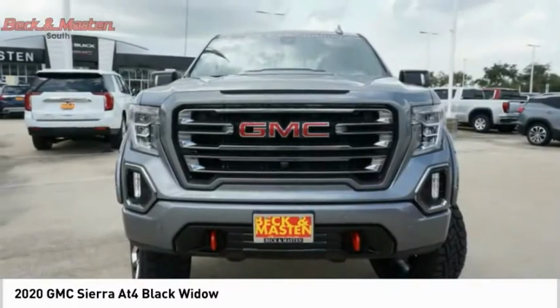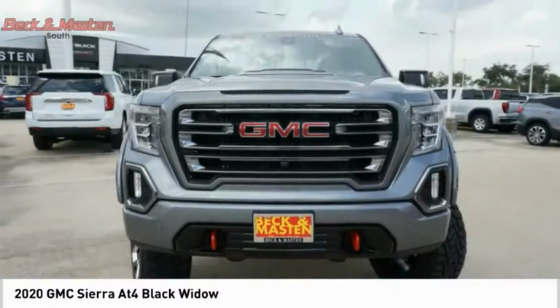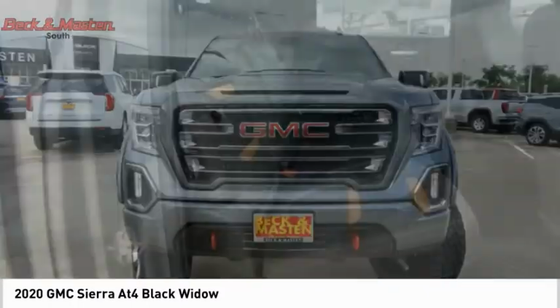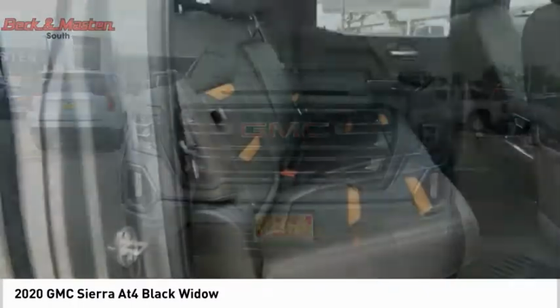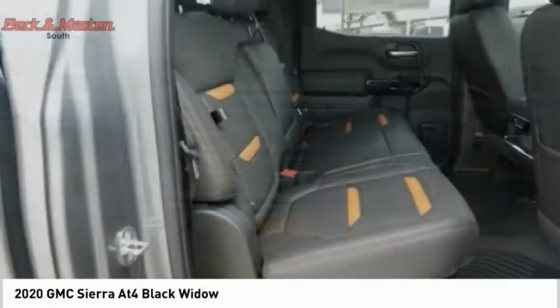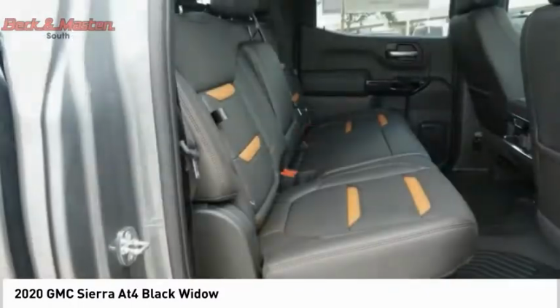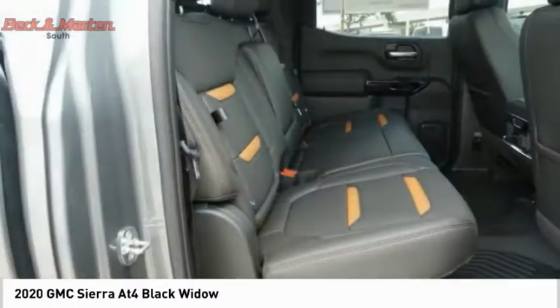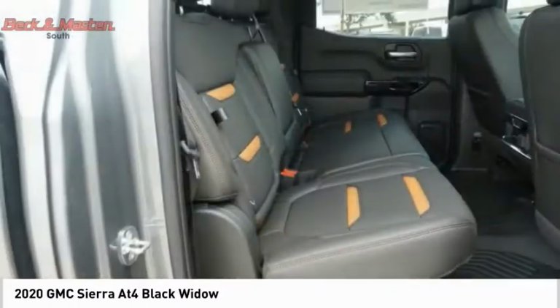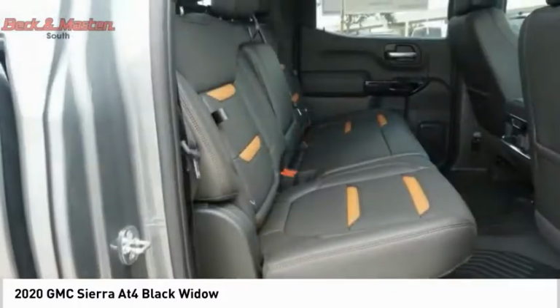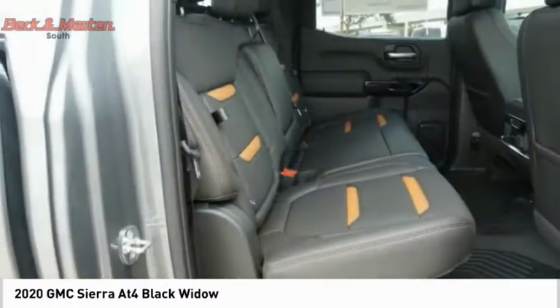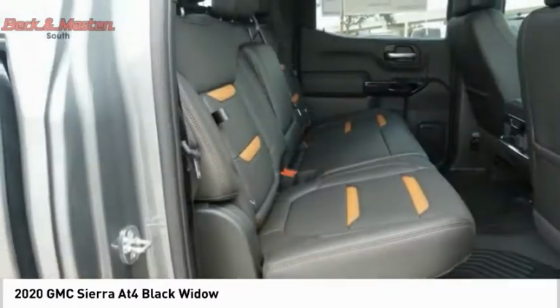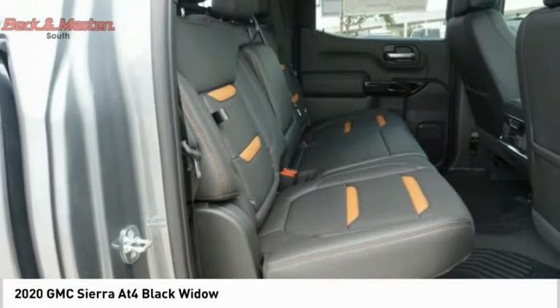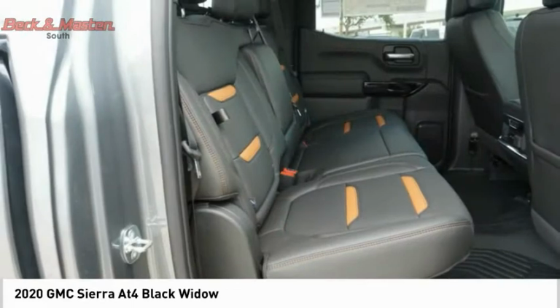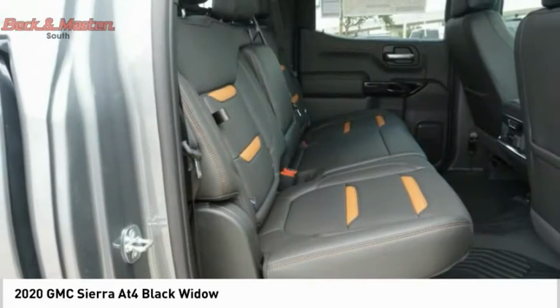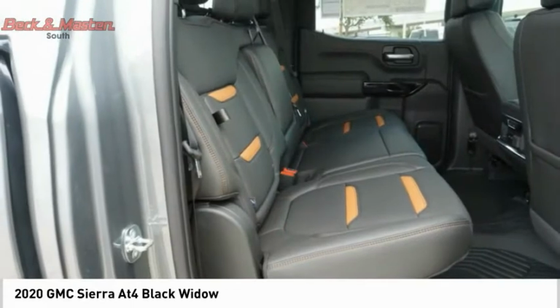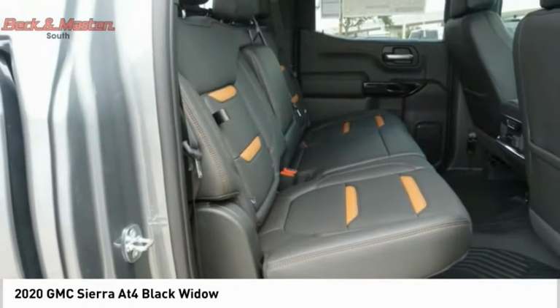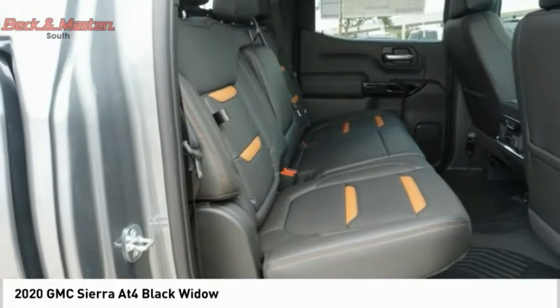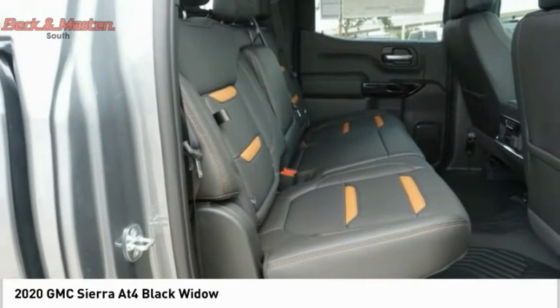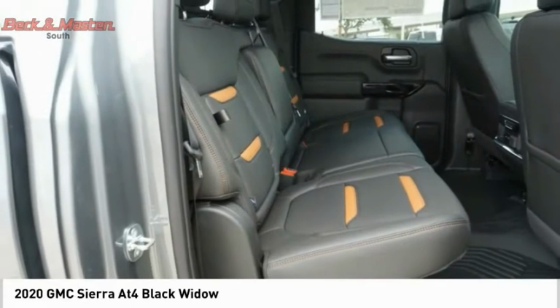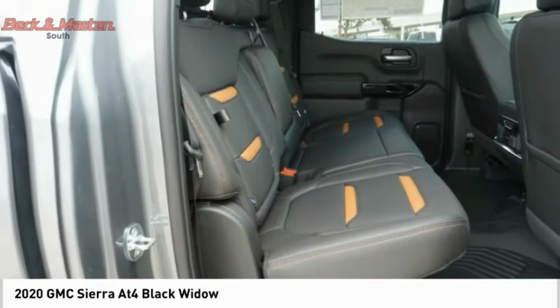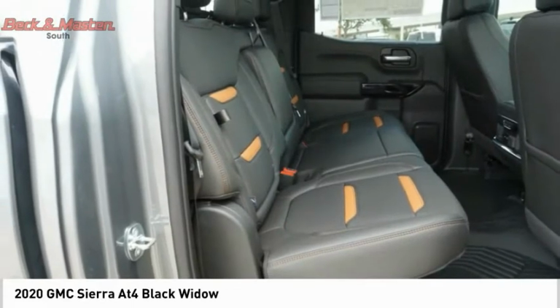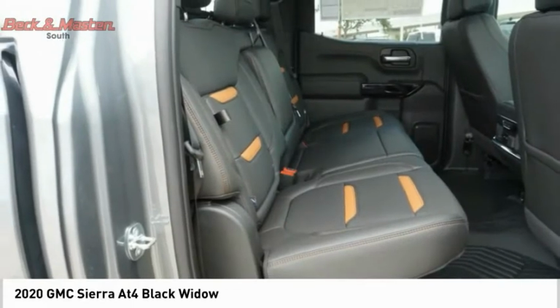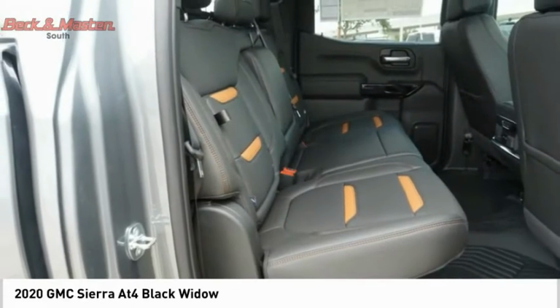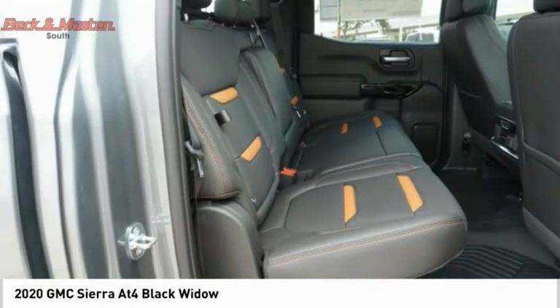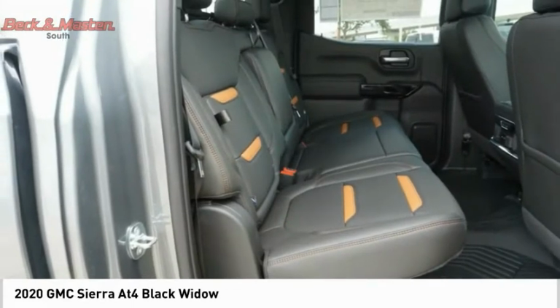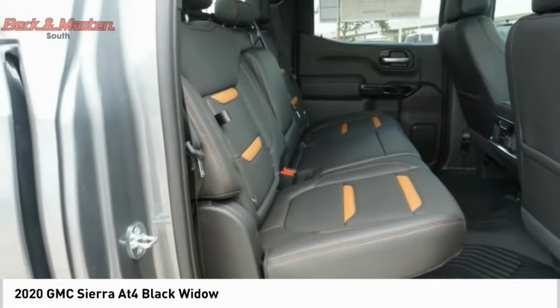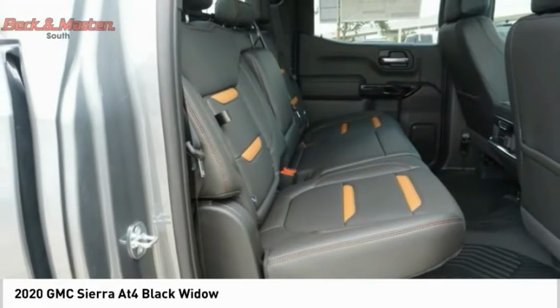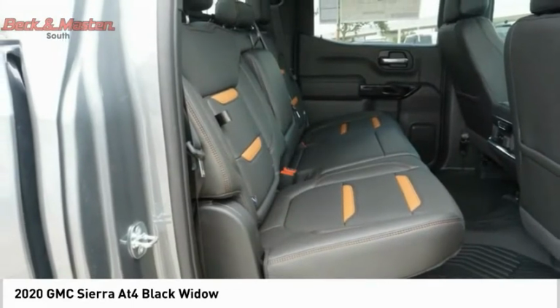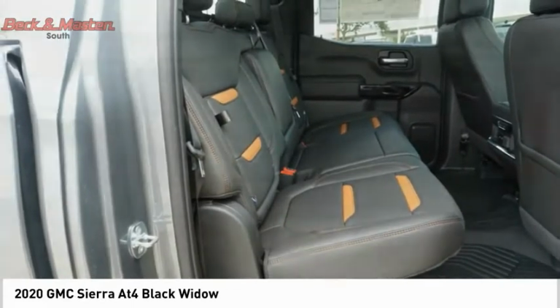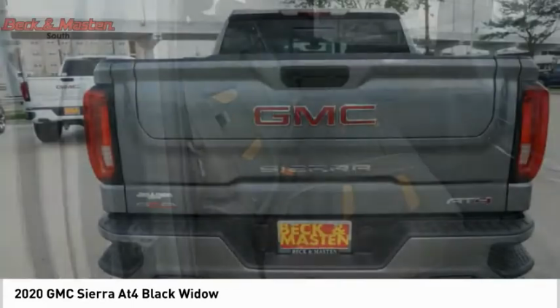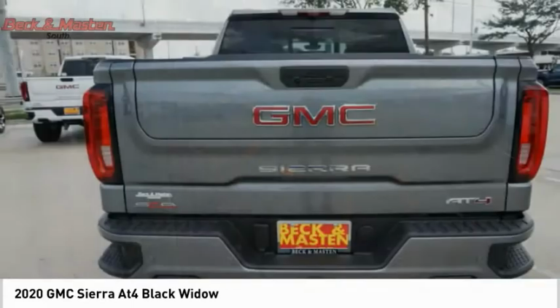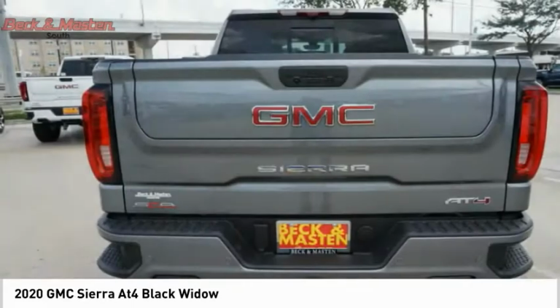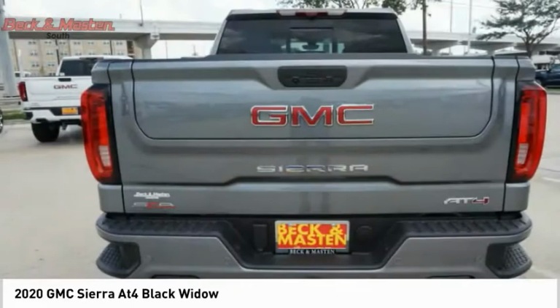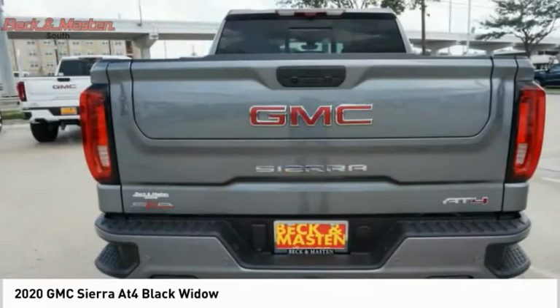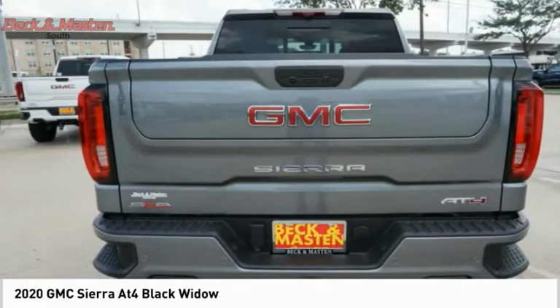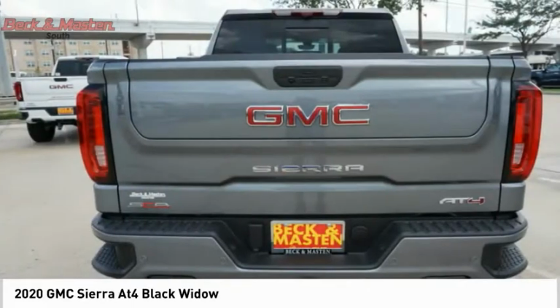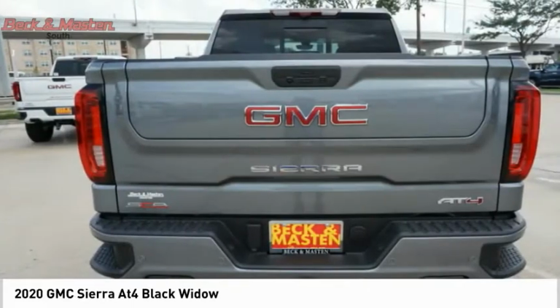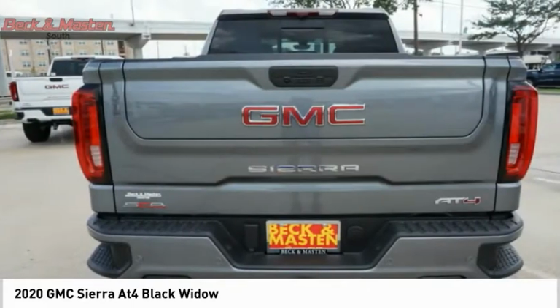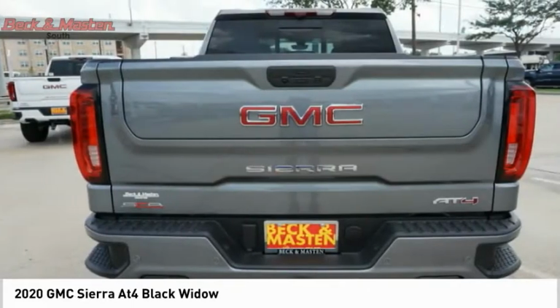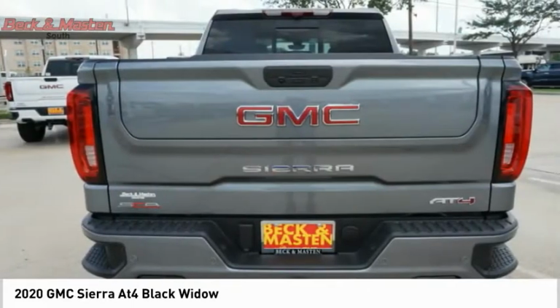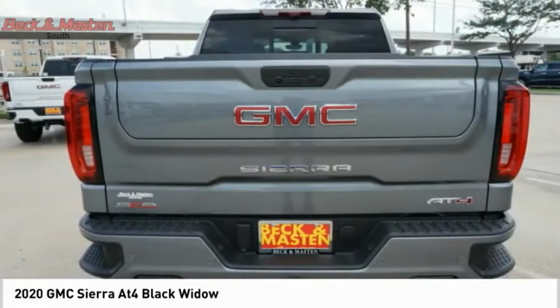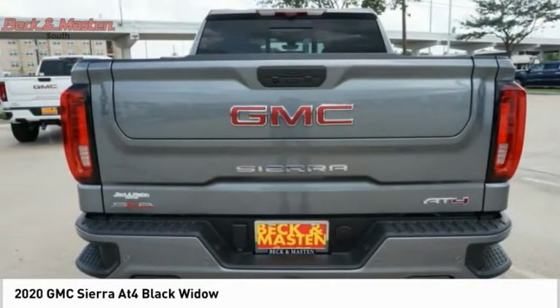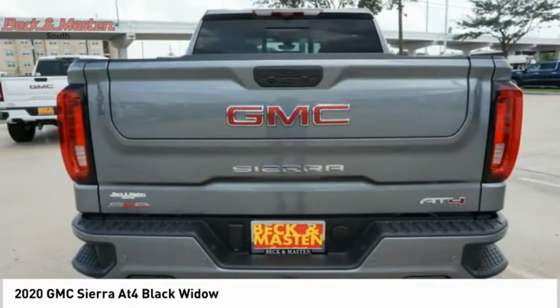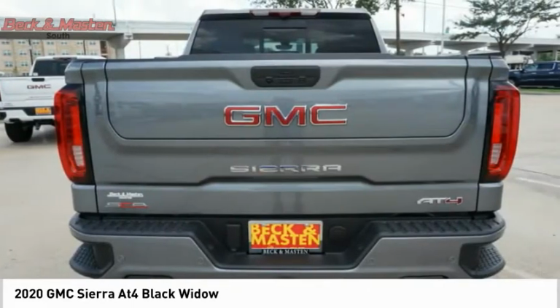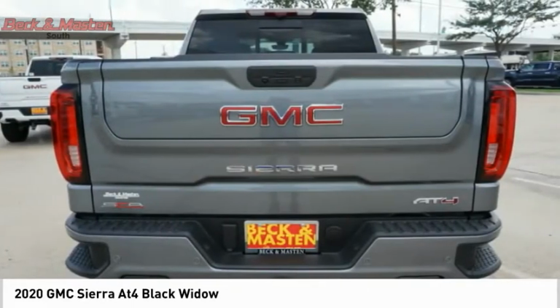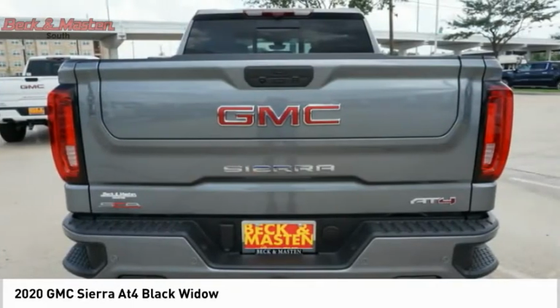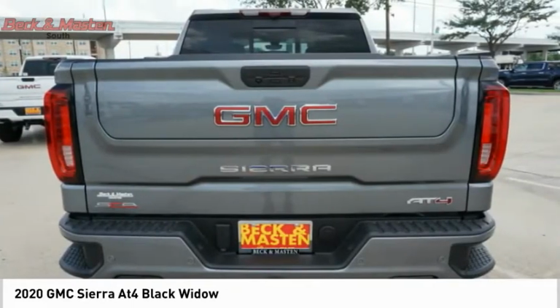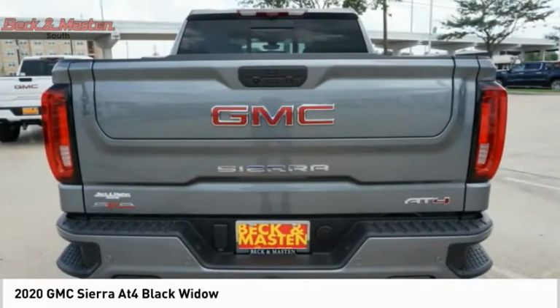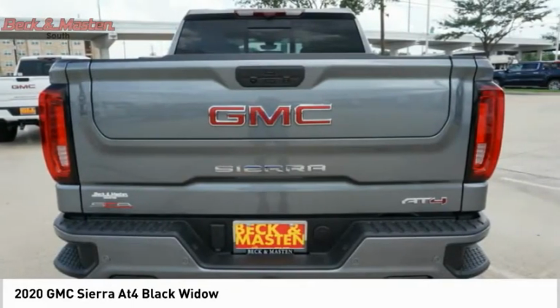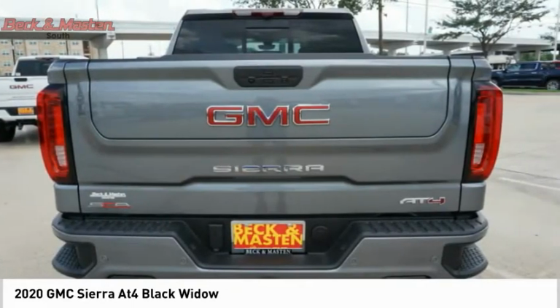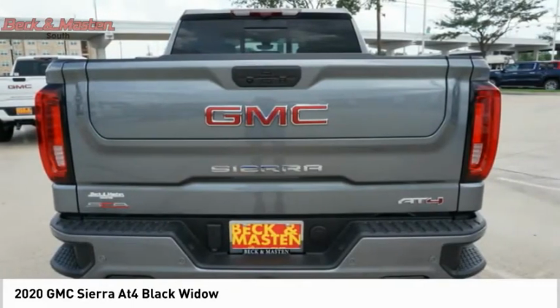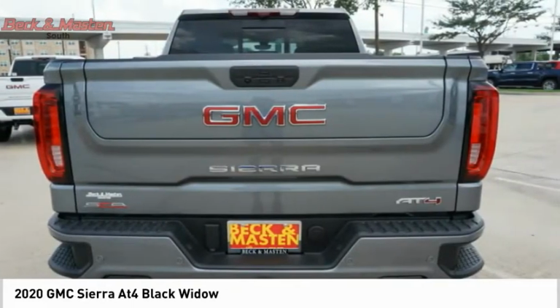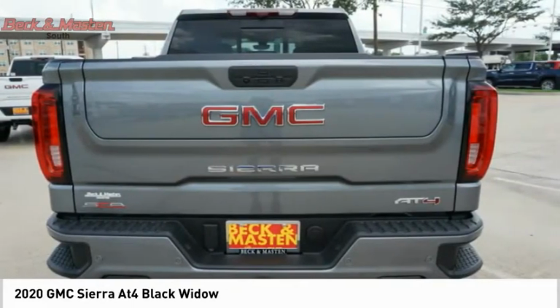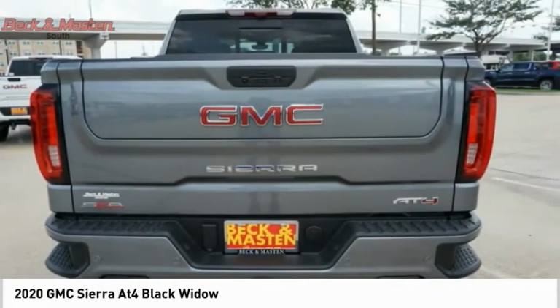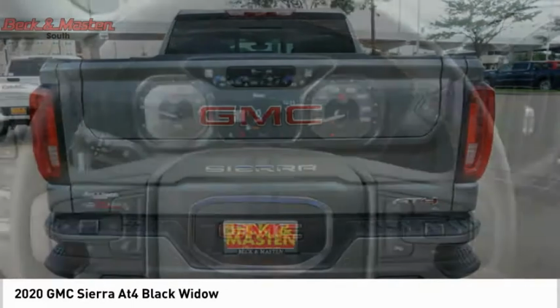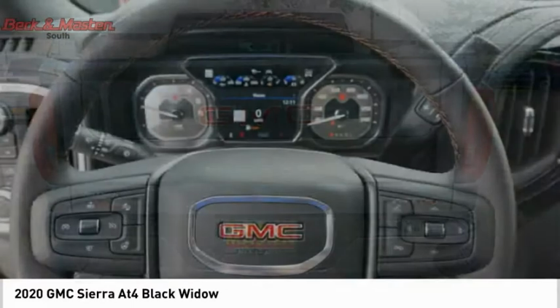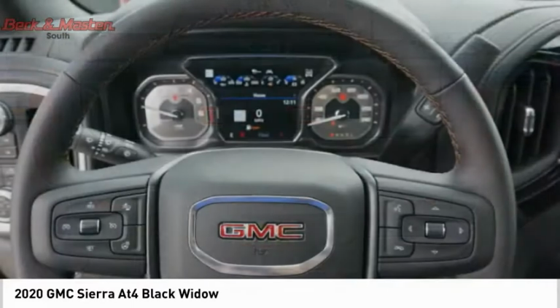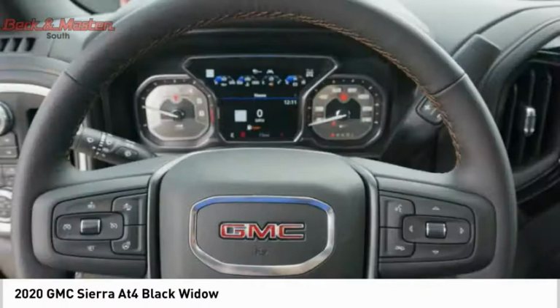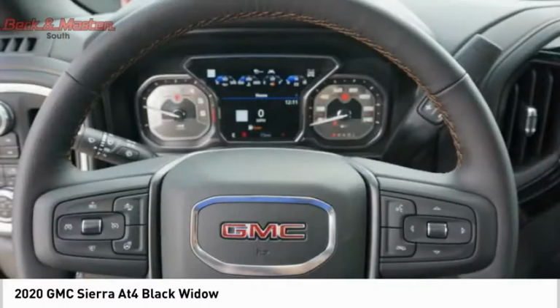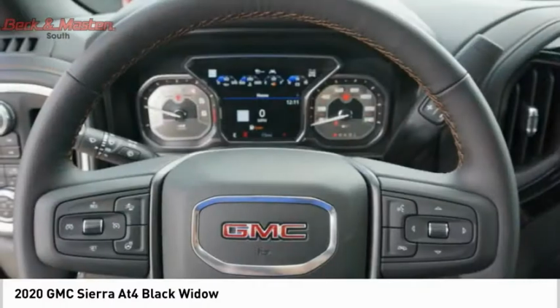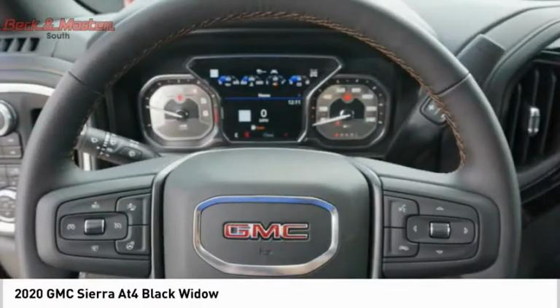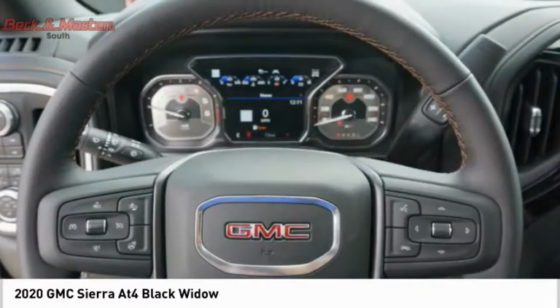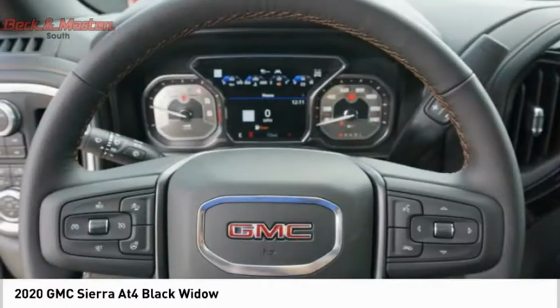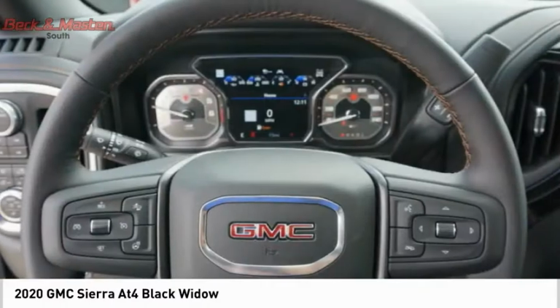Roll stability control, front suspension type strut, rear step bumper, power brakes. Come take a test drive today.